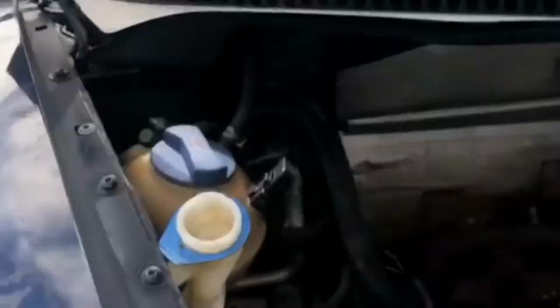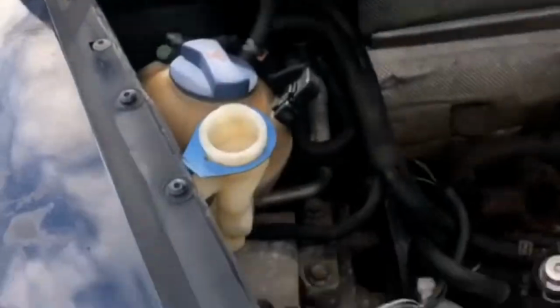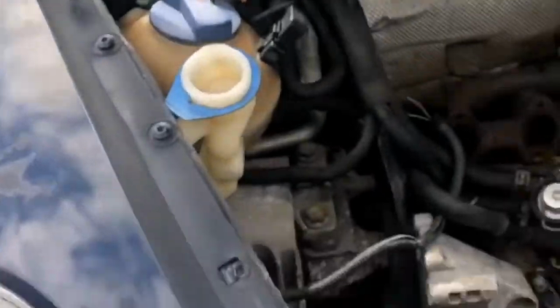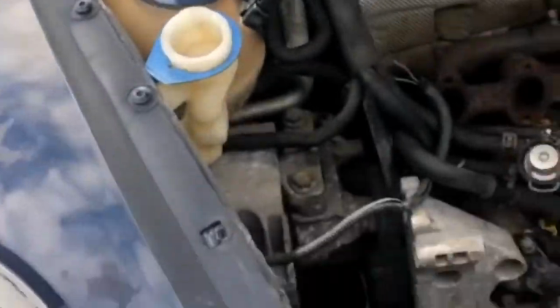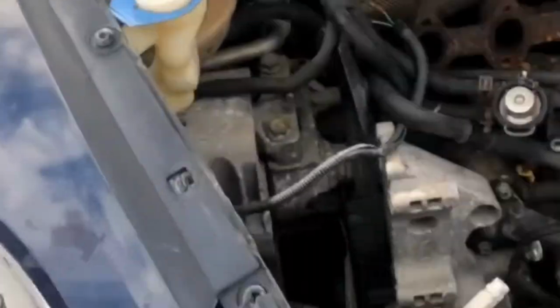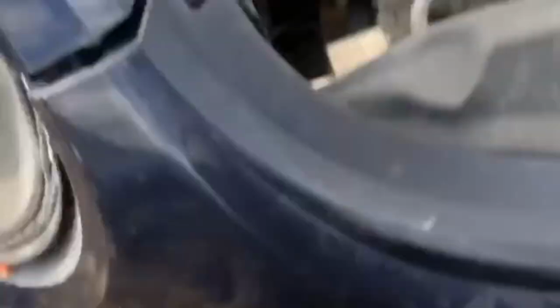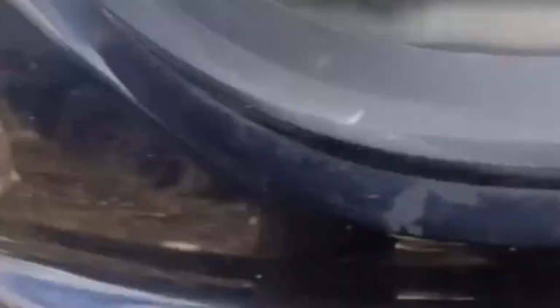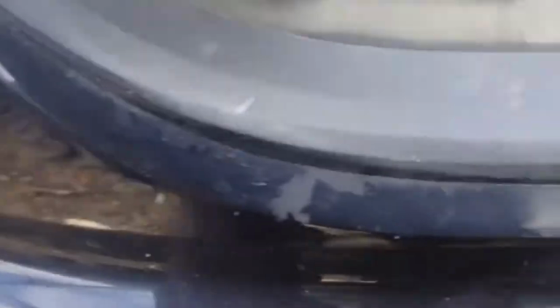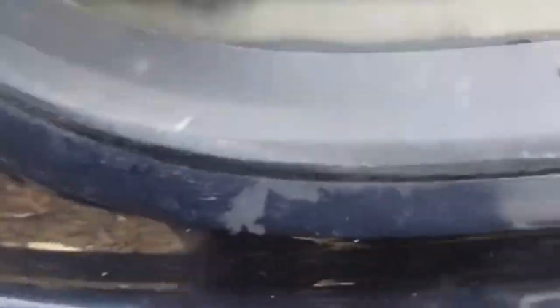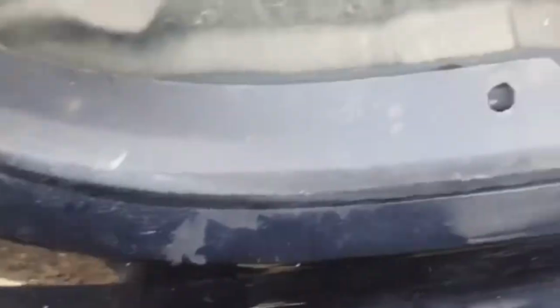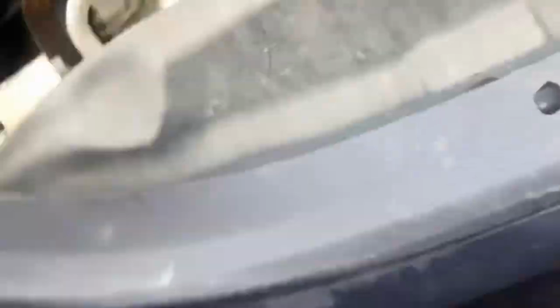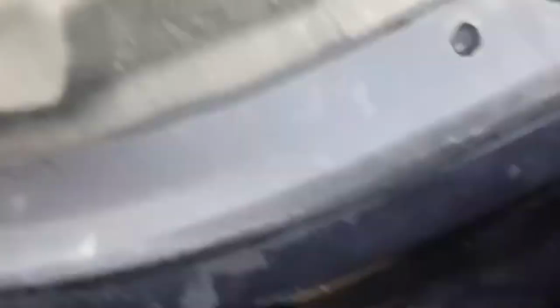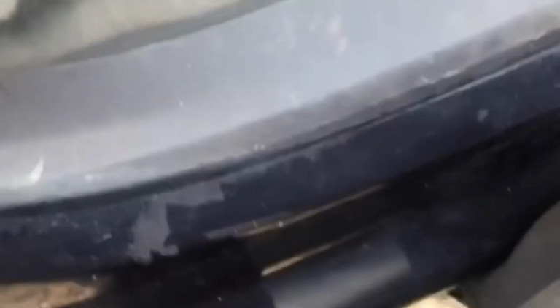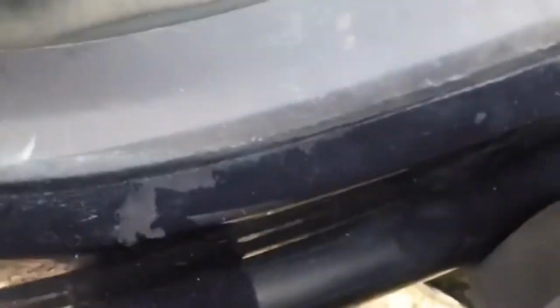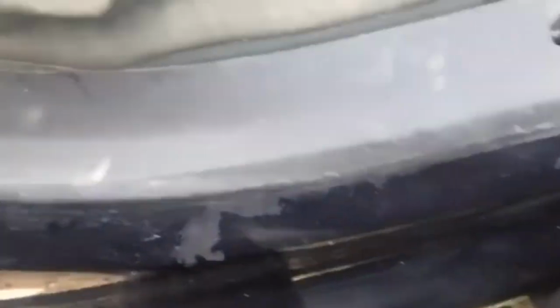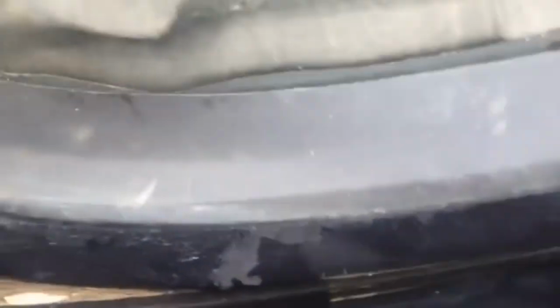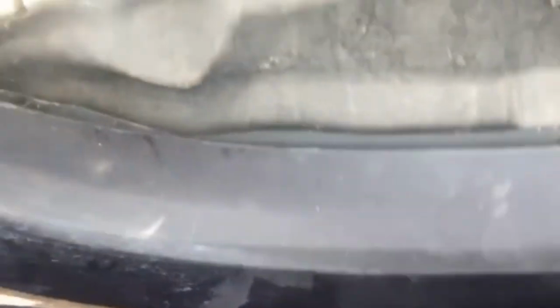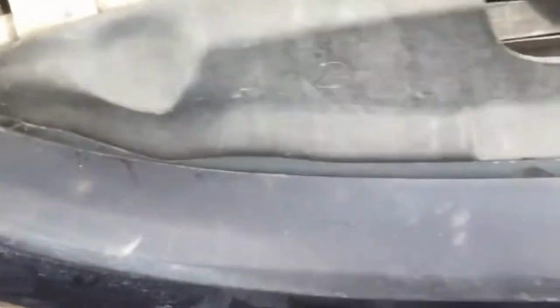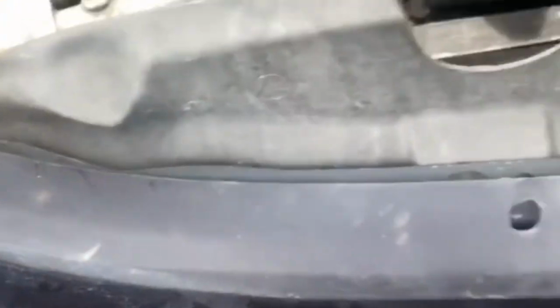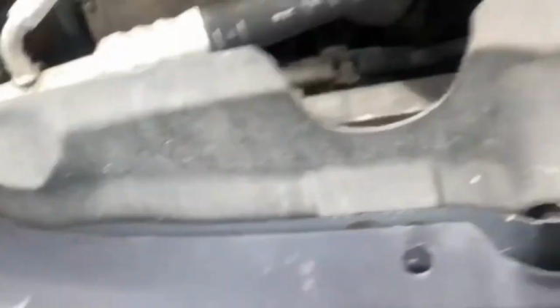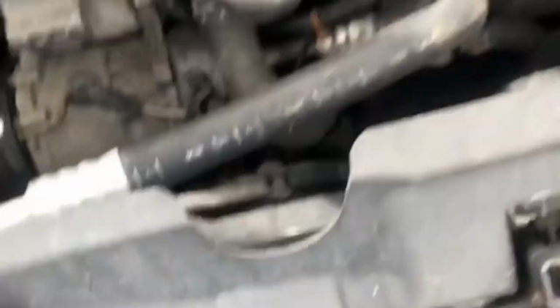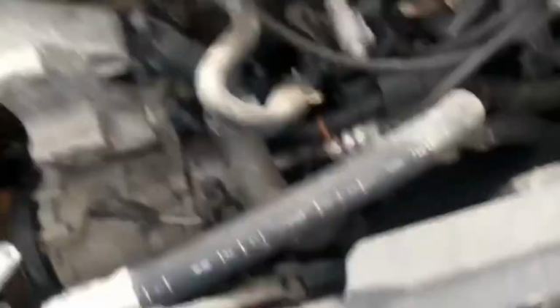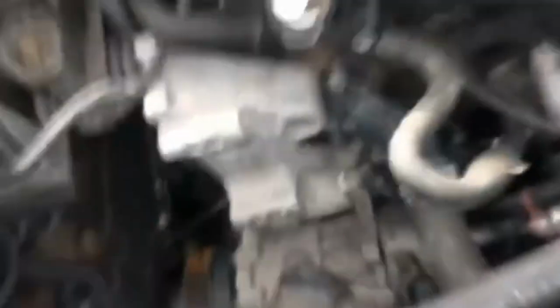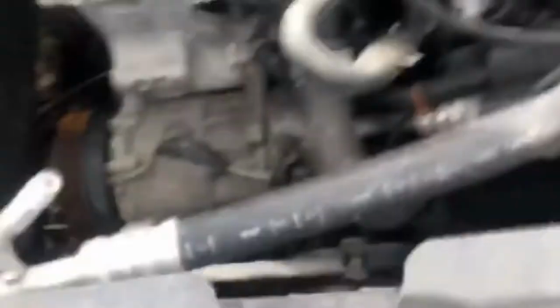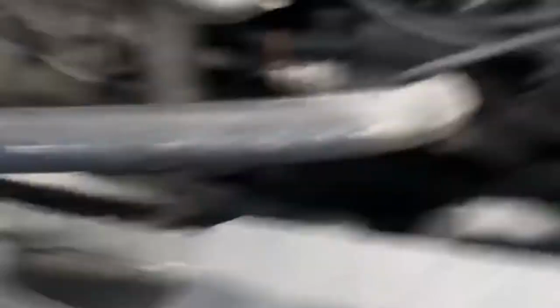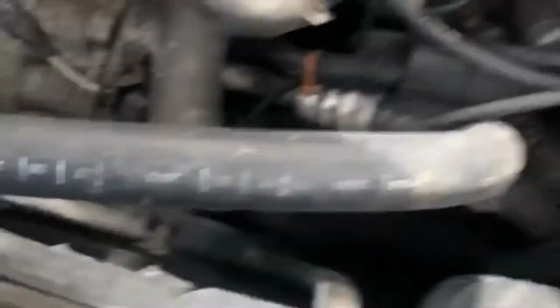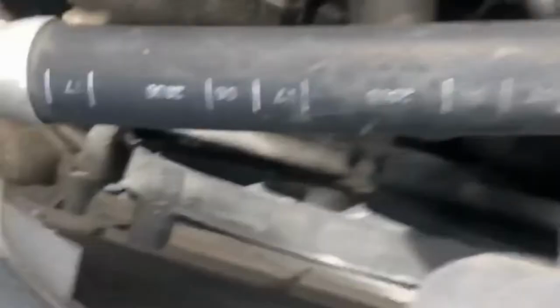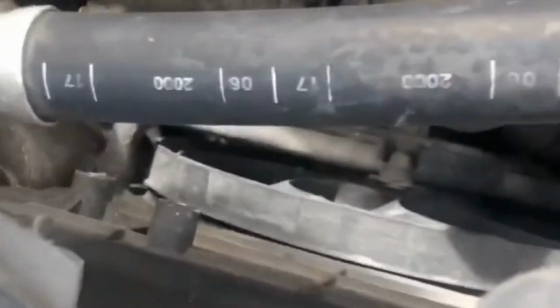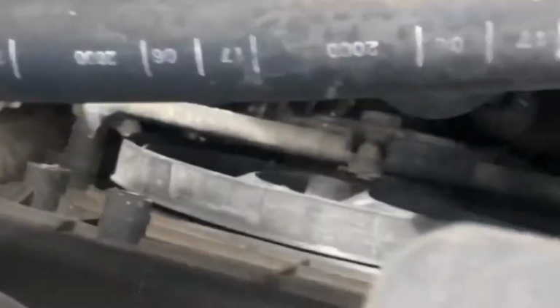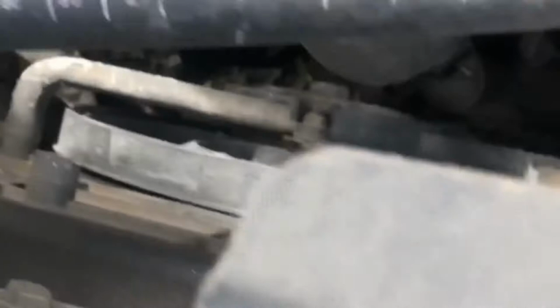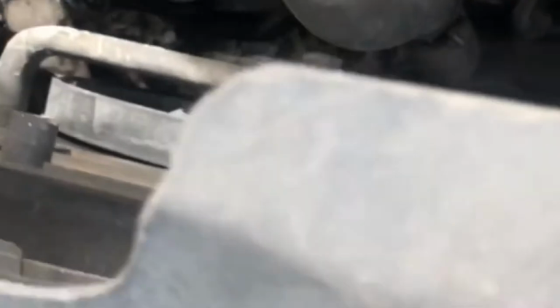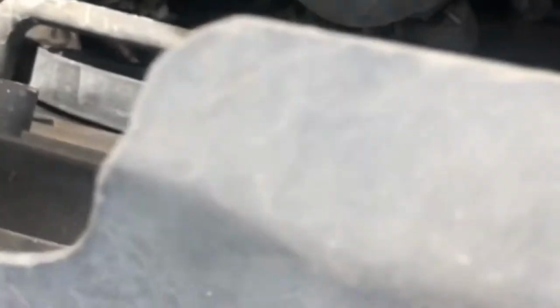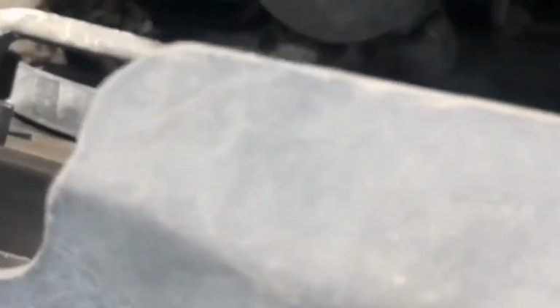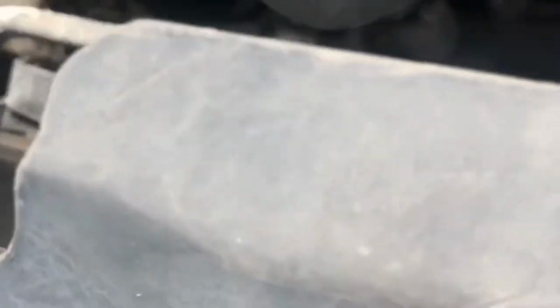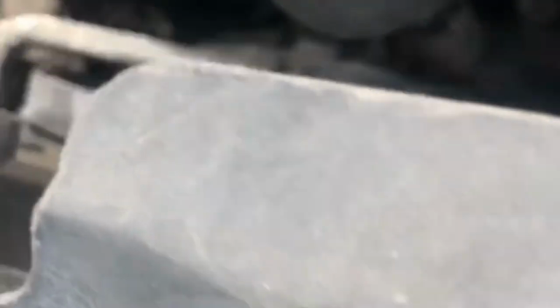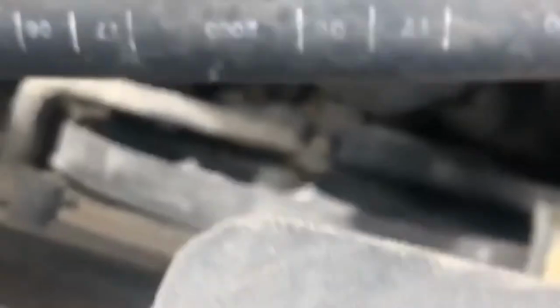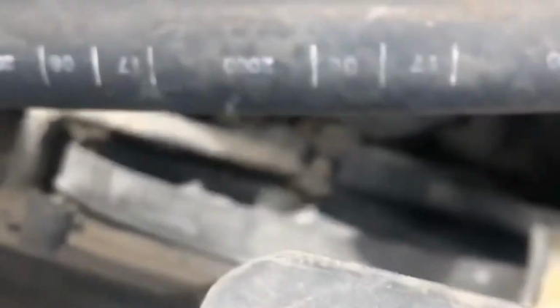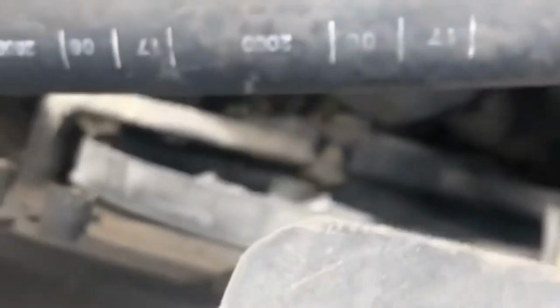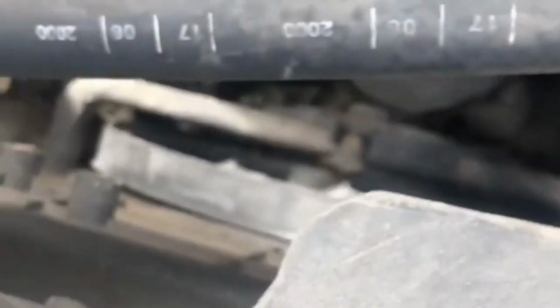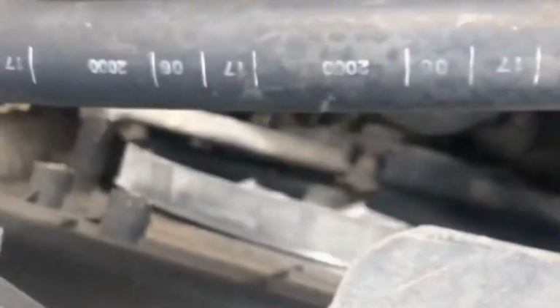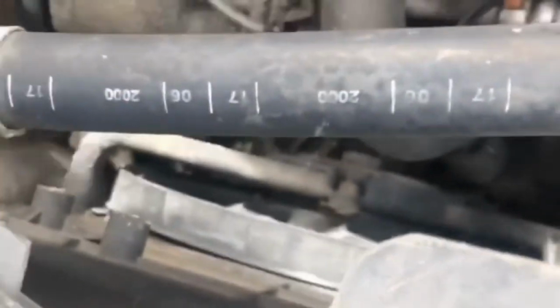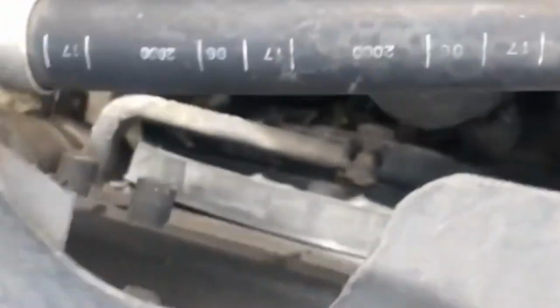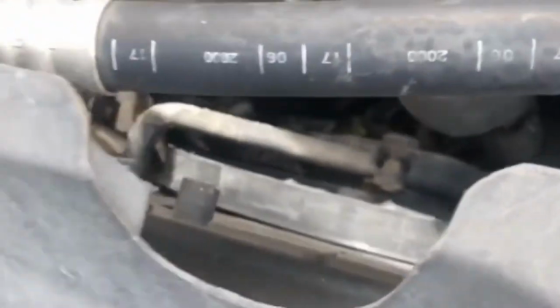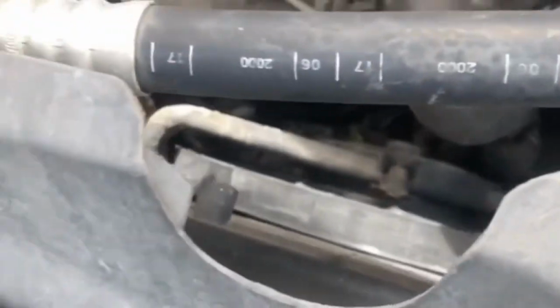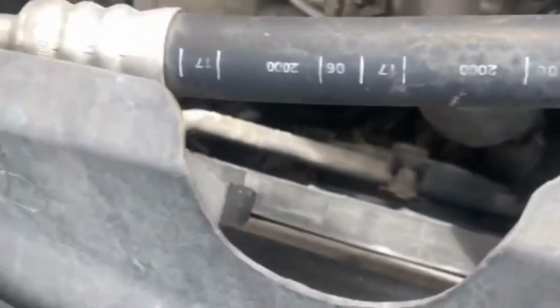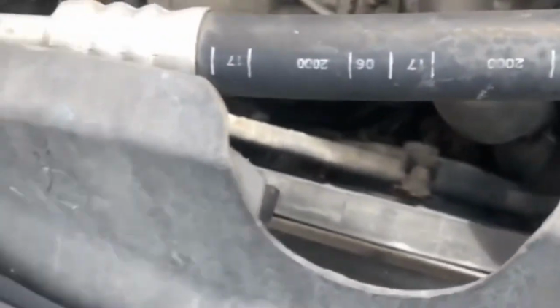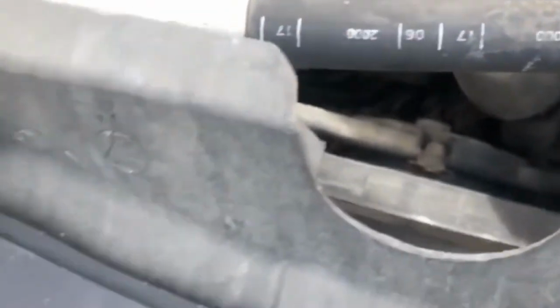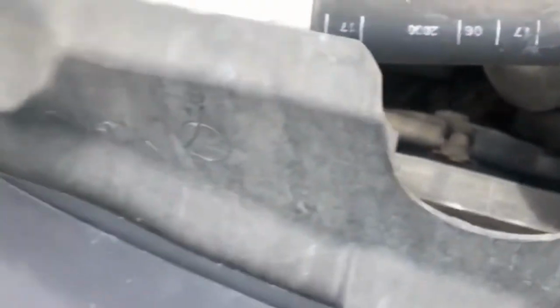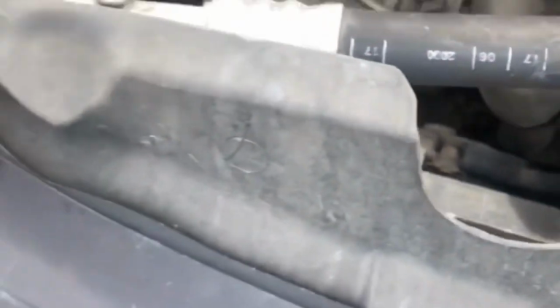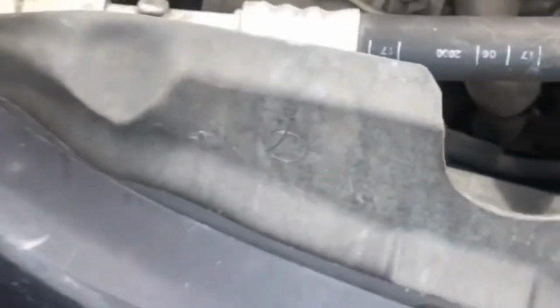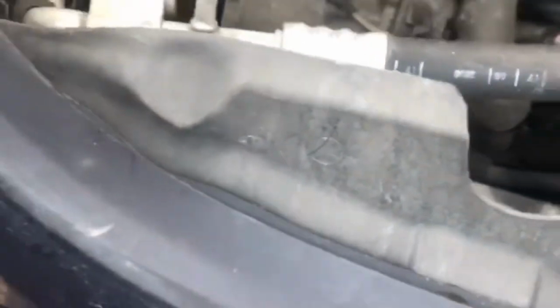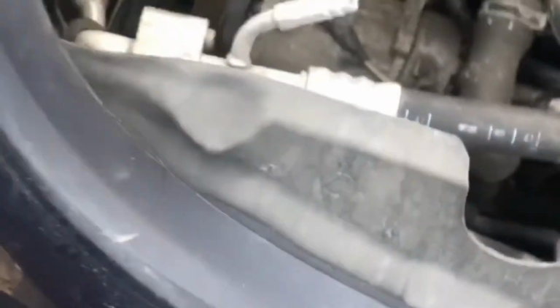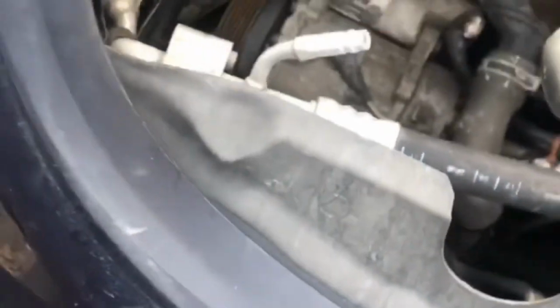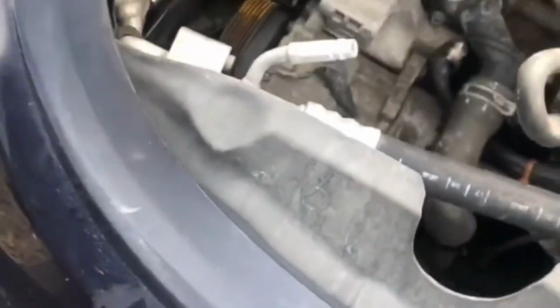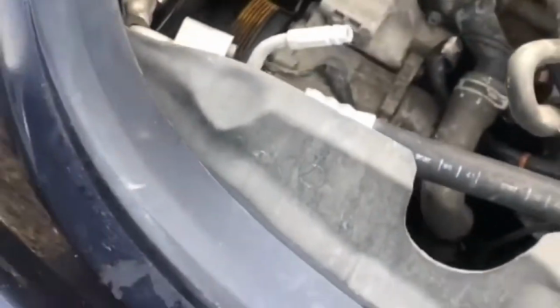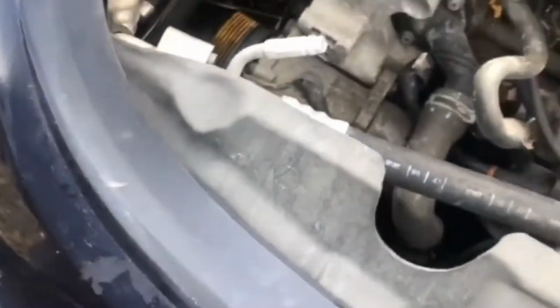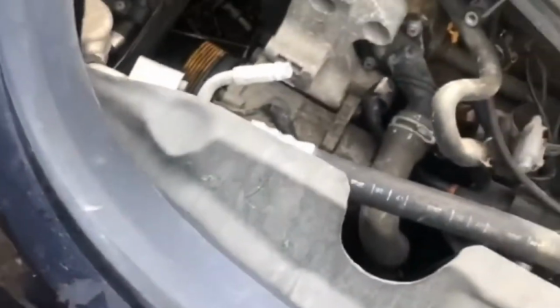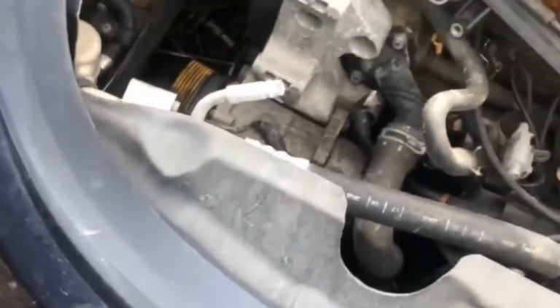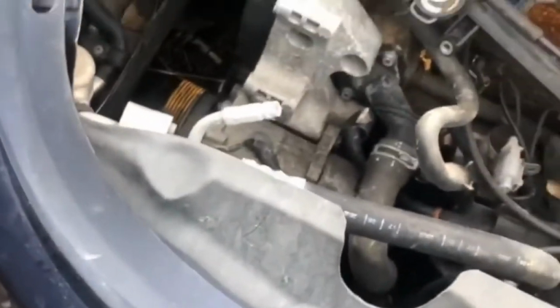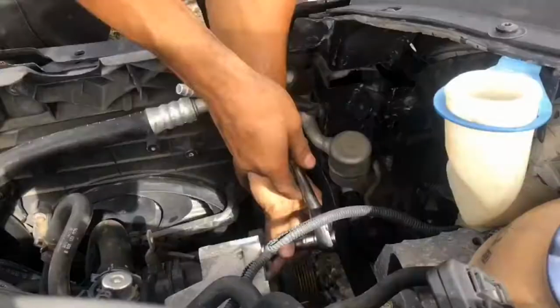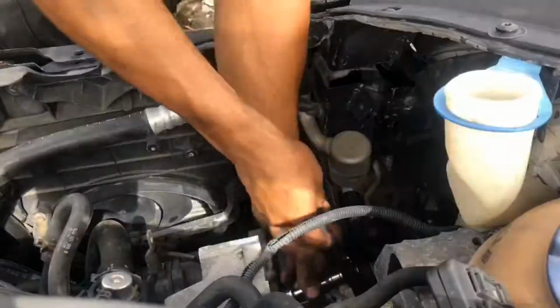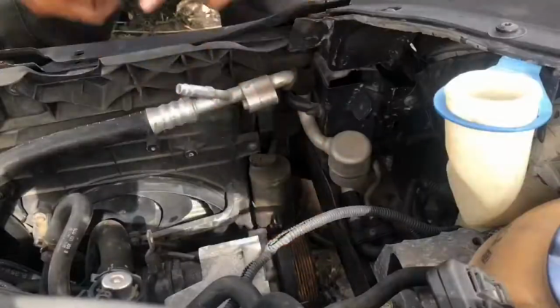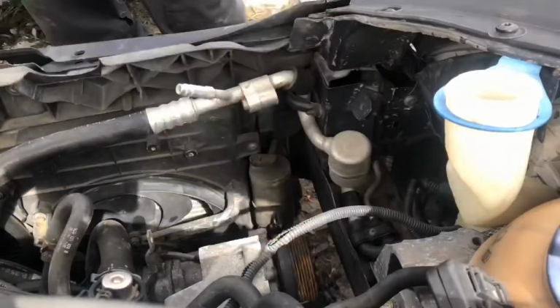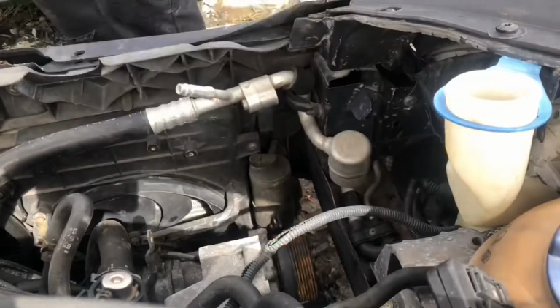Alright, perfect. We'll go ahead and pull this condenser and see what happens.